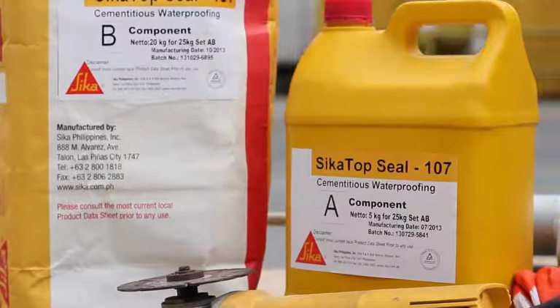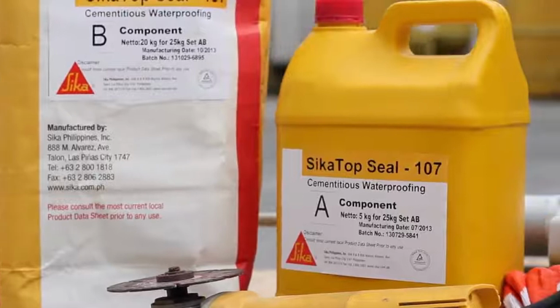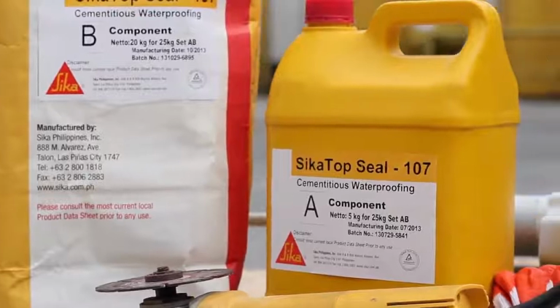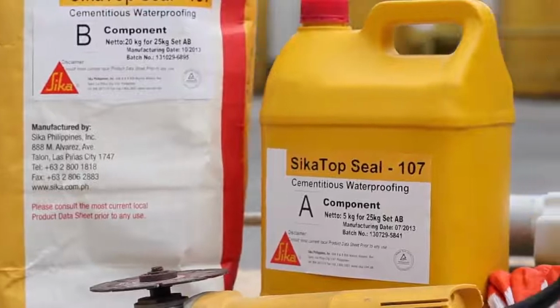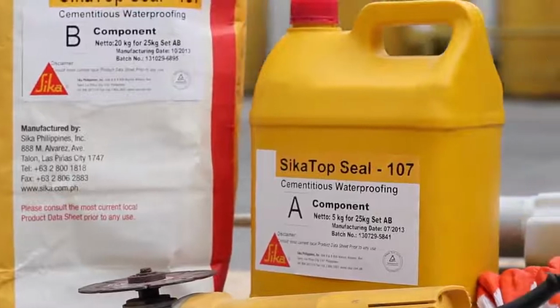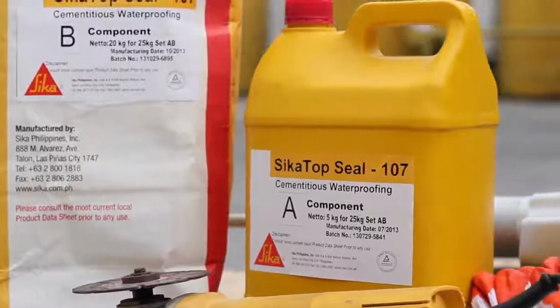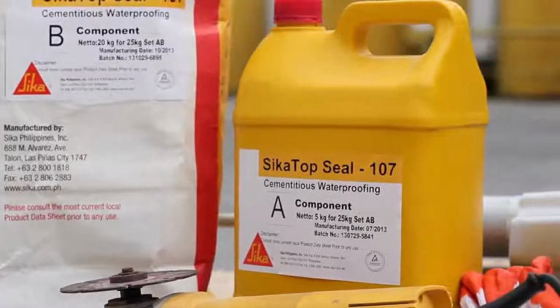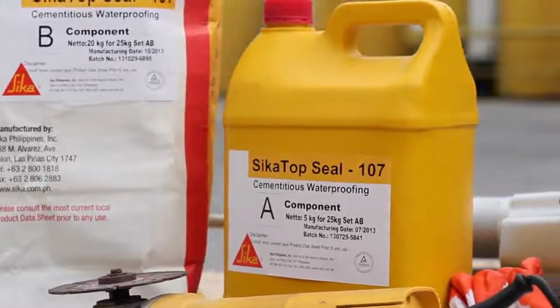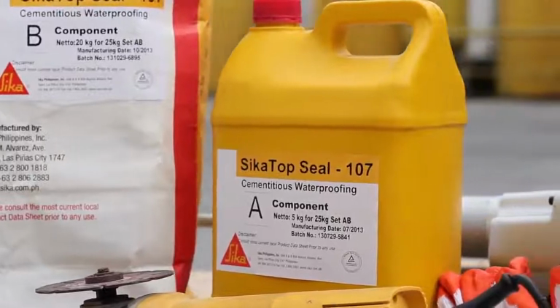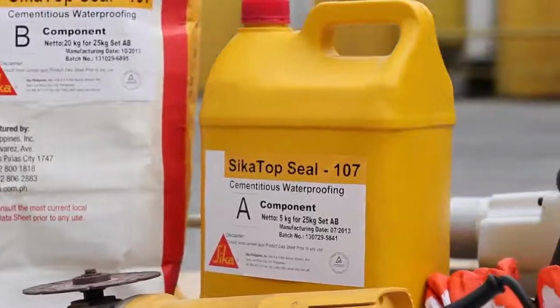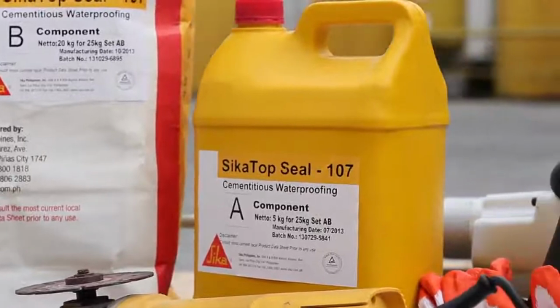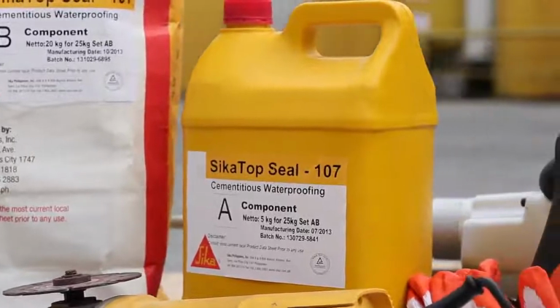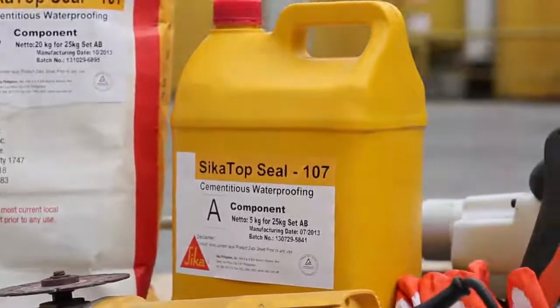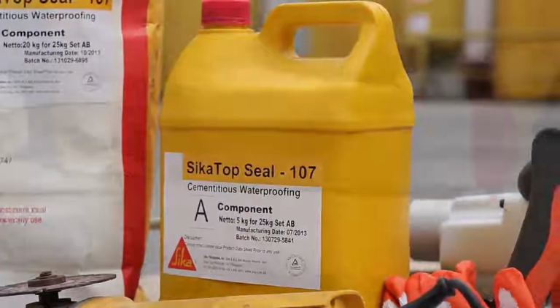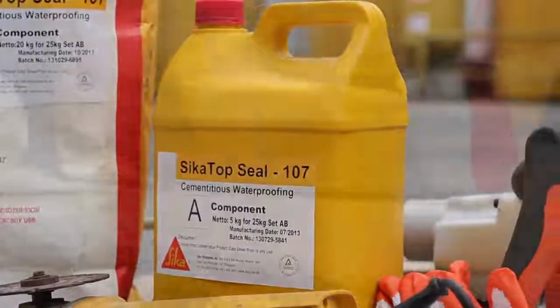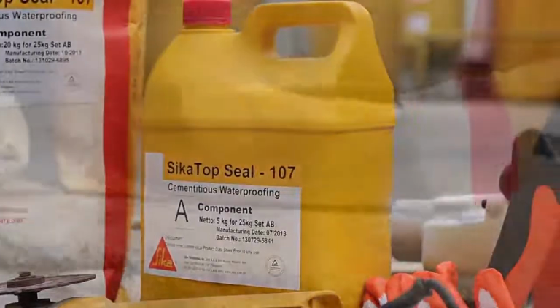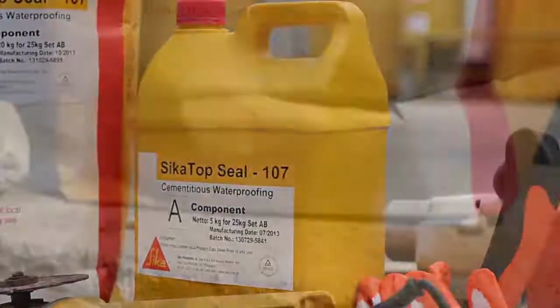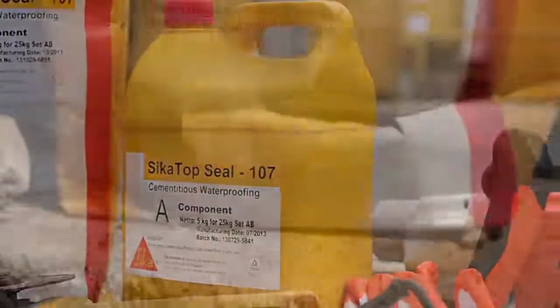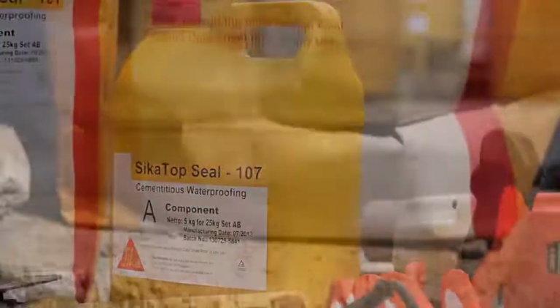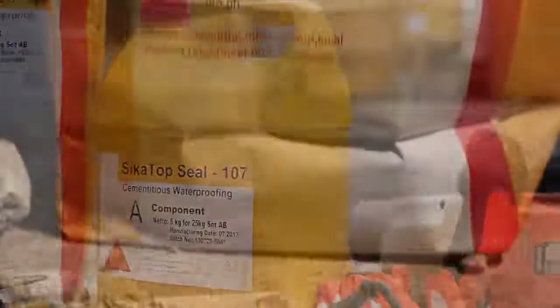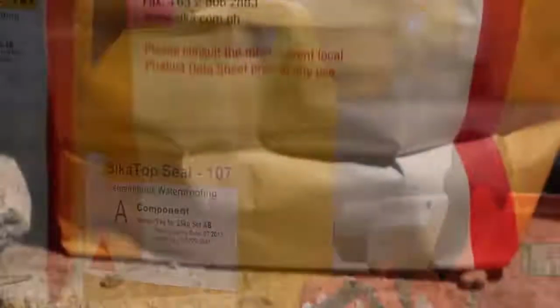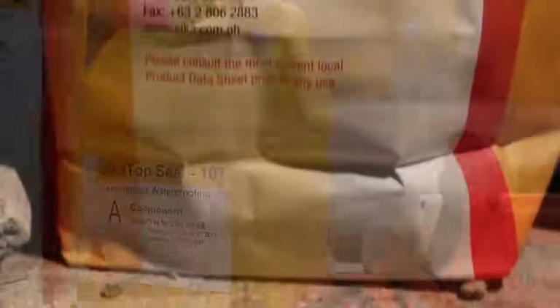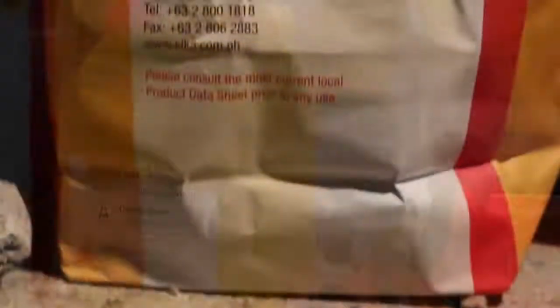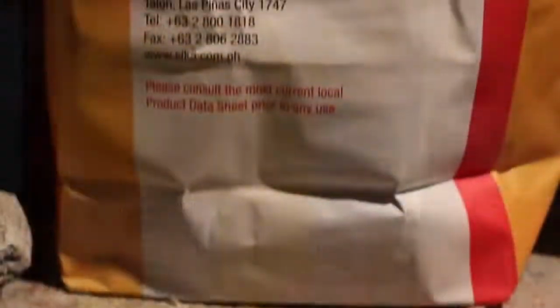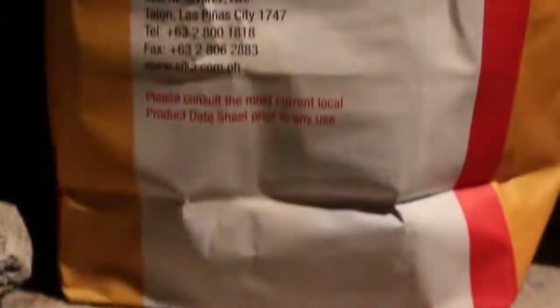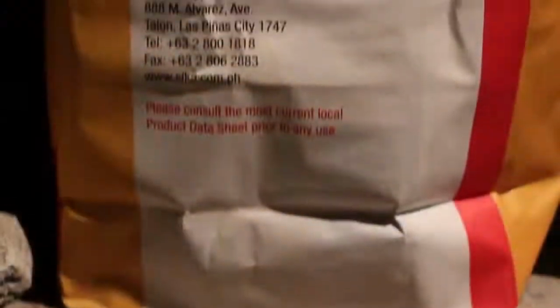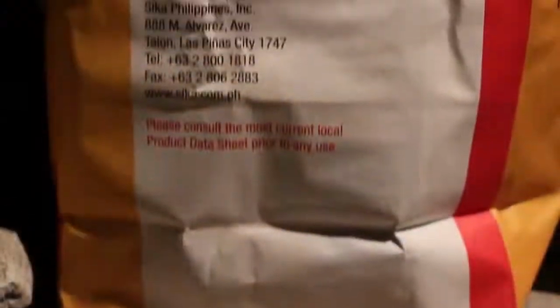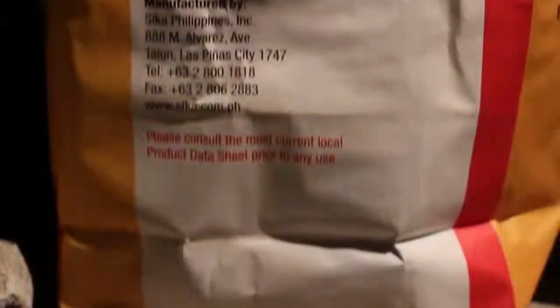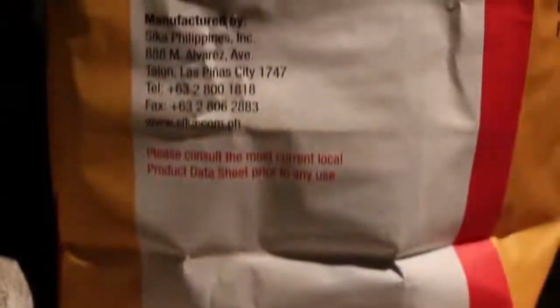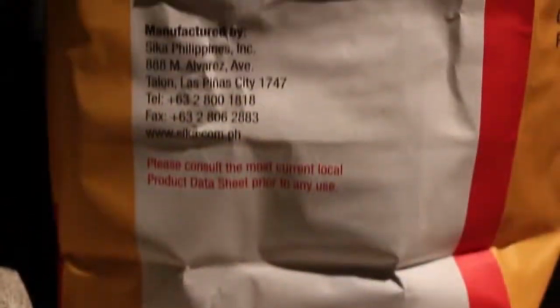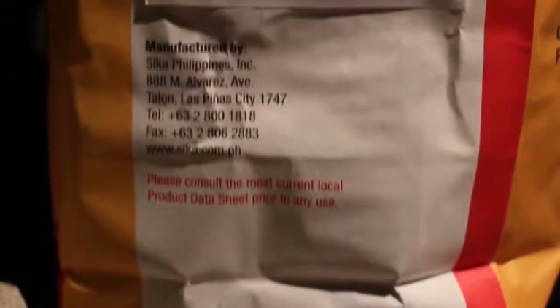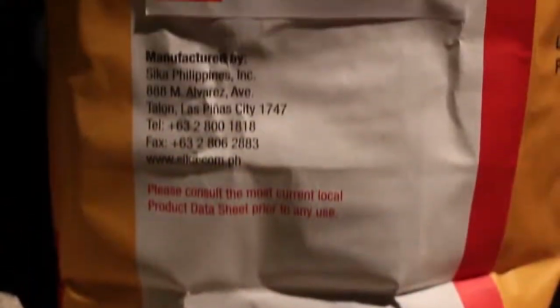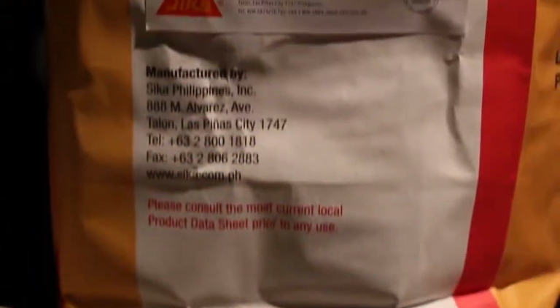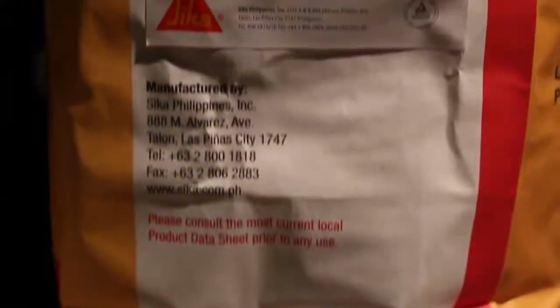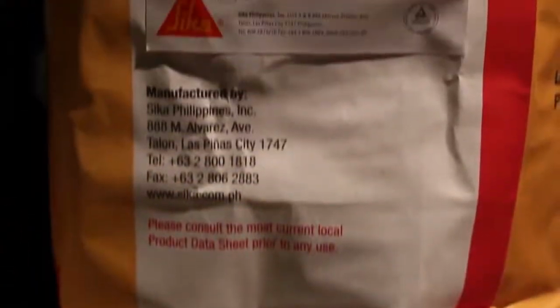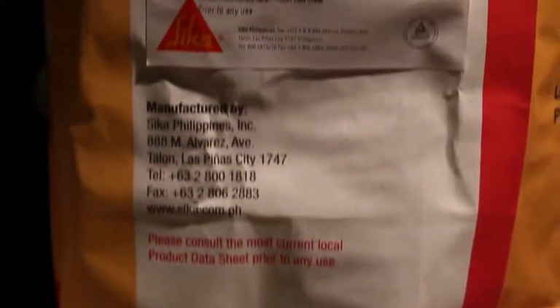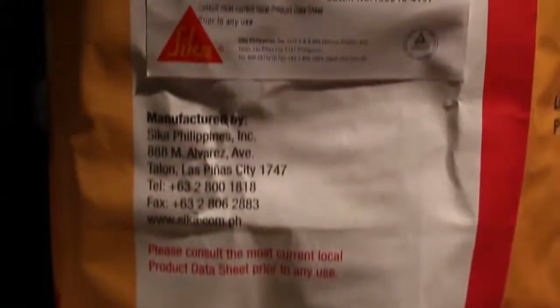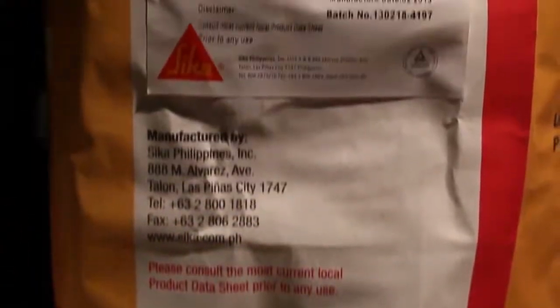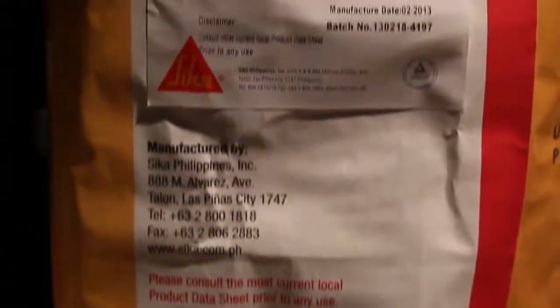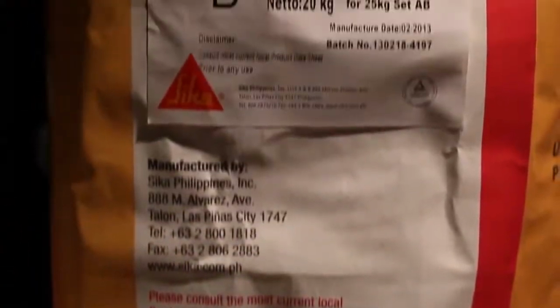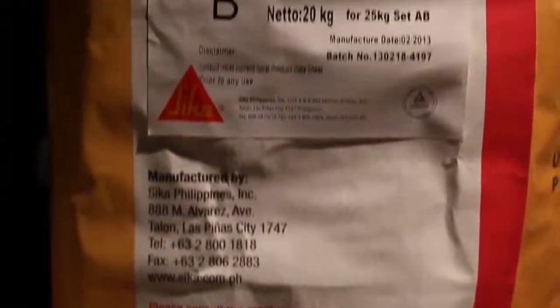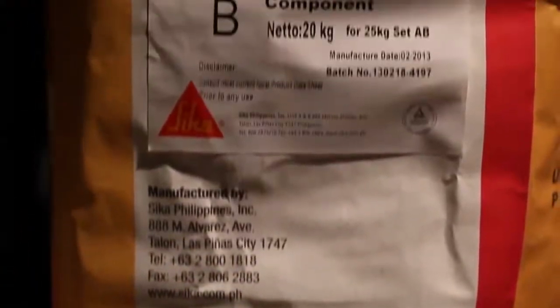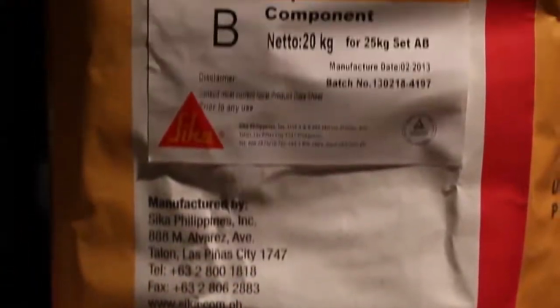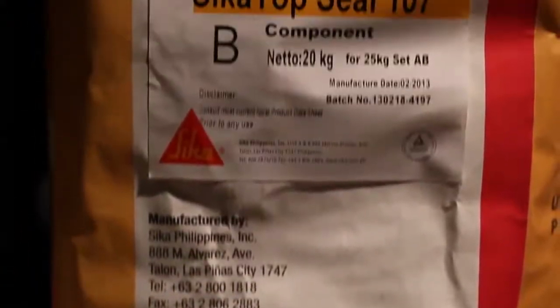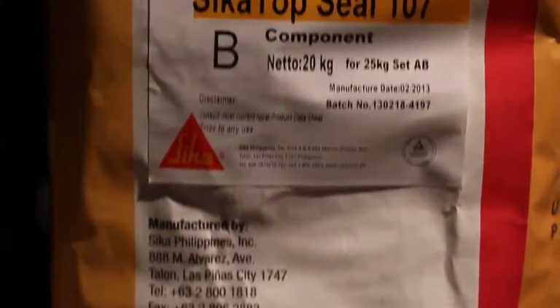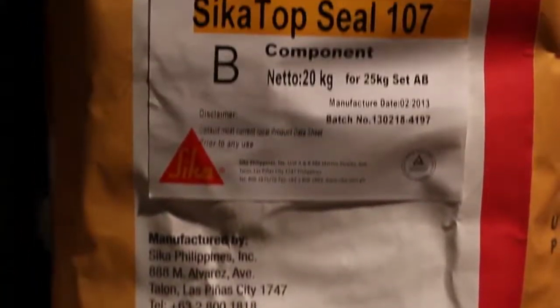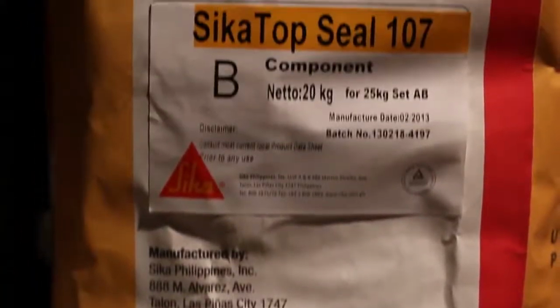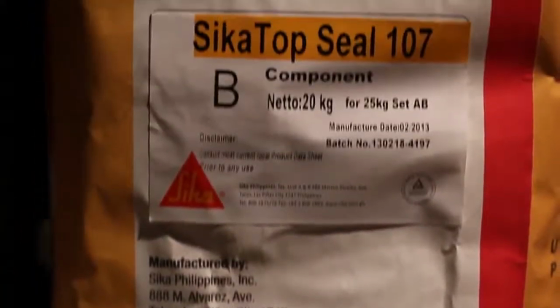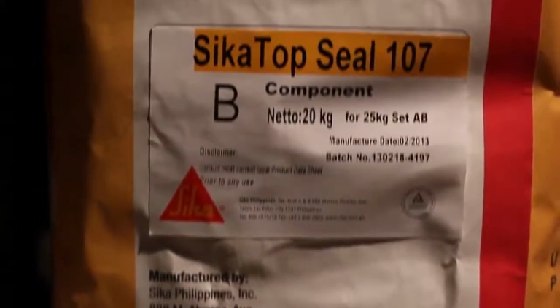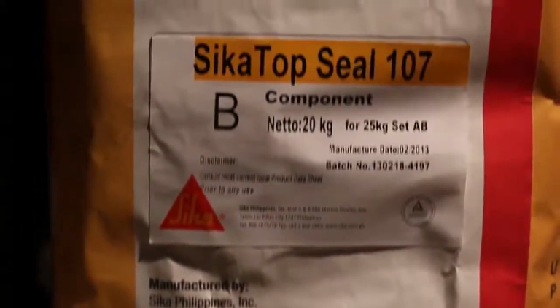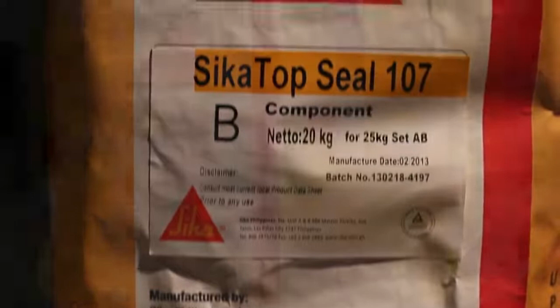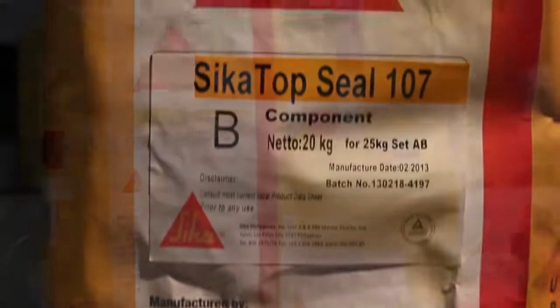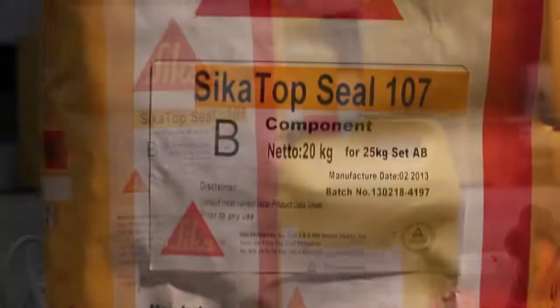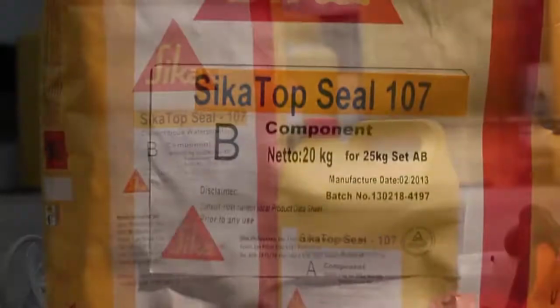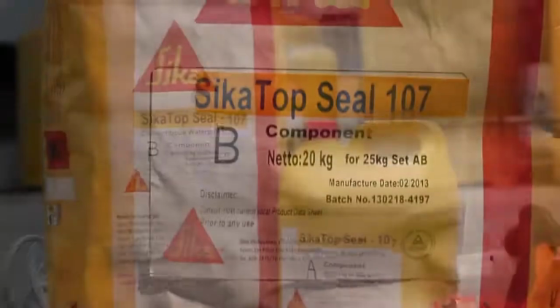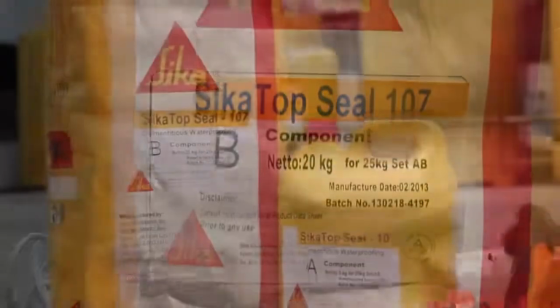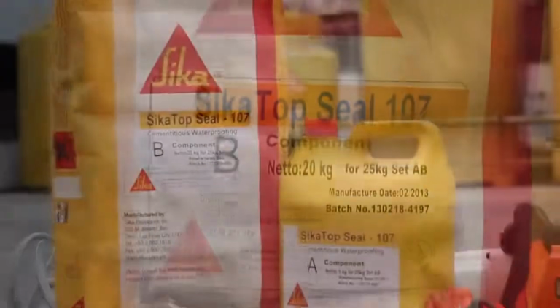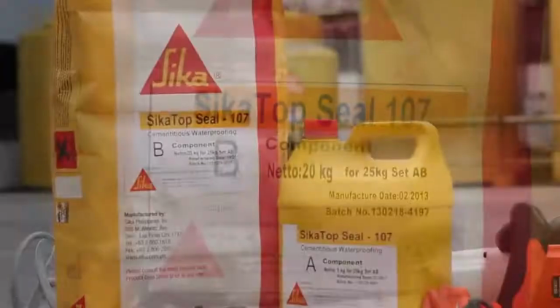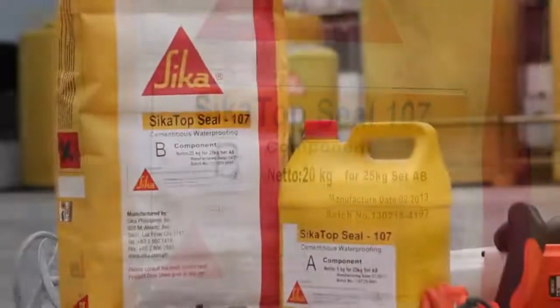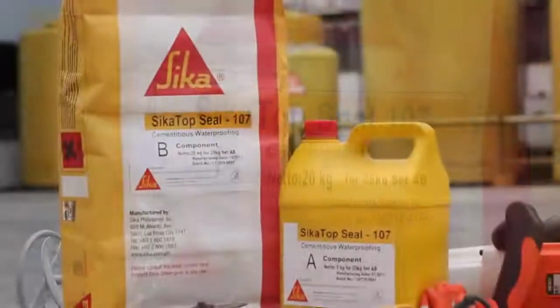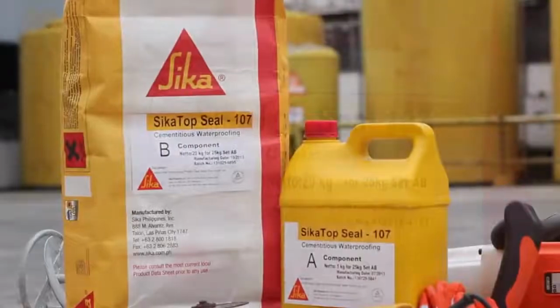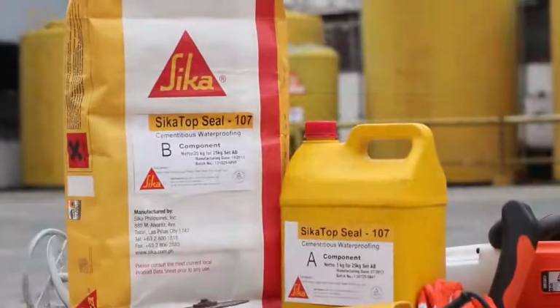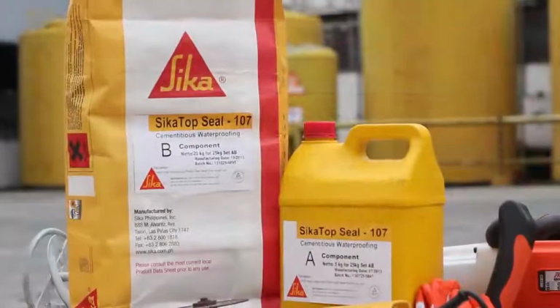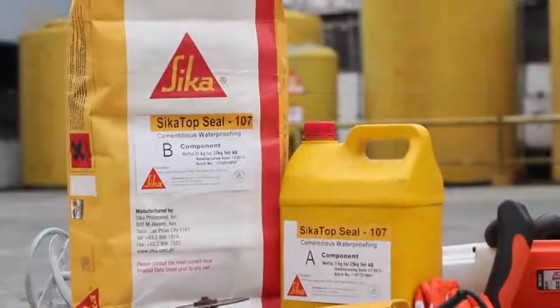Sika Top Seal 107 Flexible Protective Waterproofing Slurry.